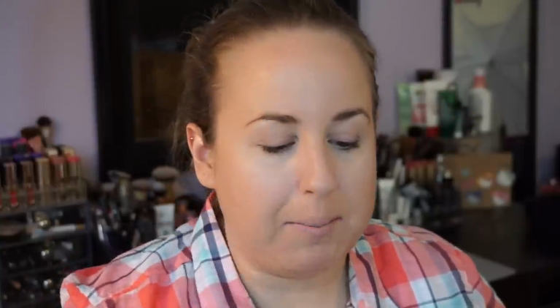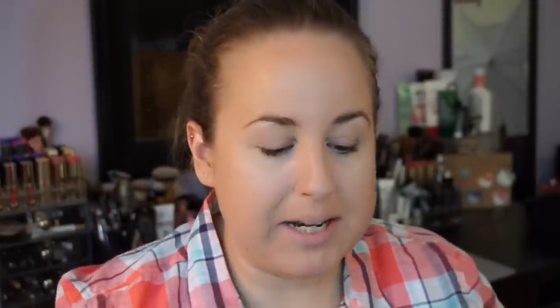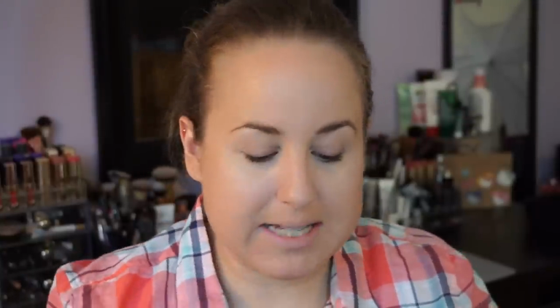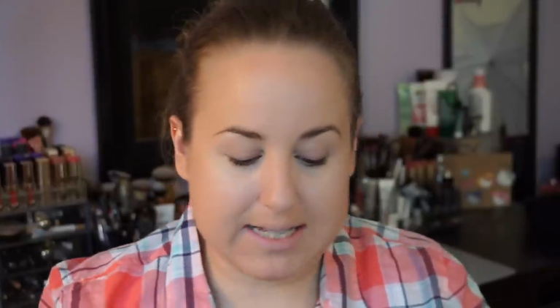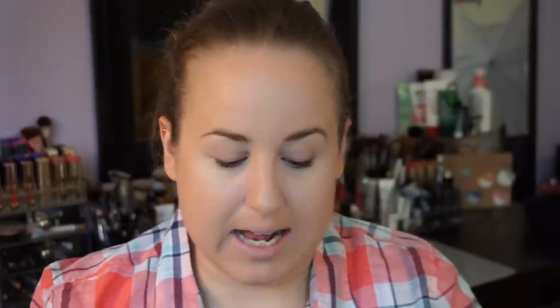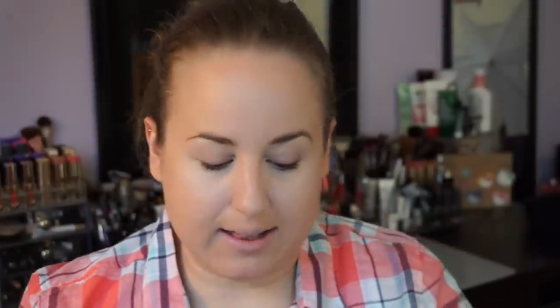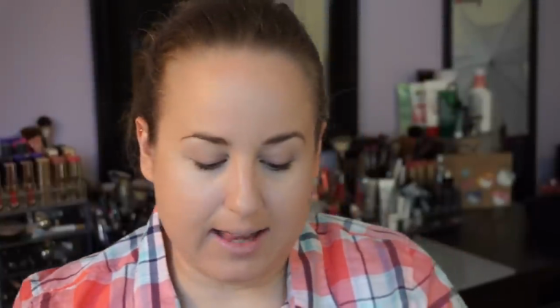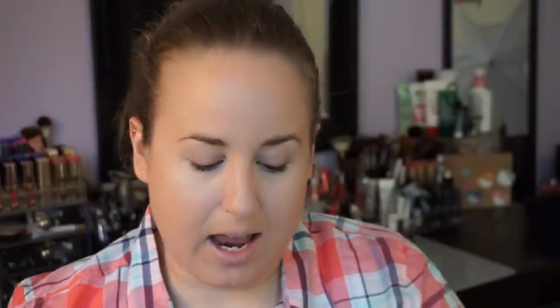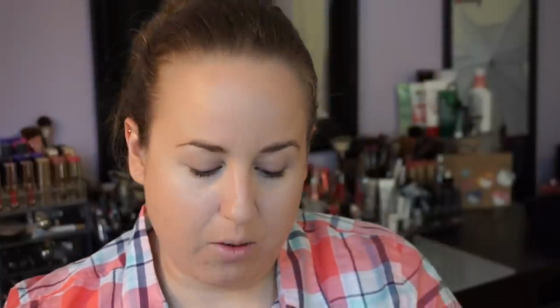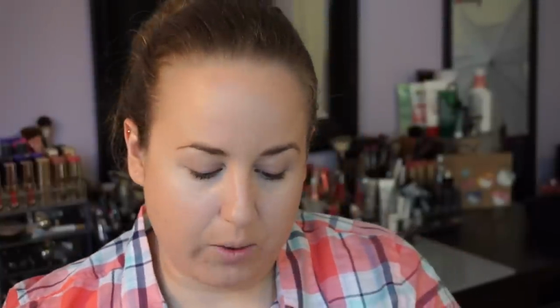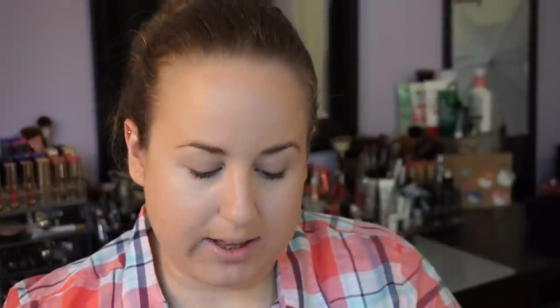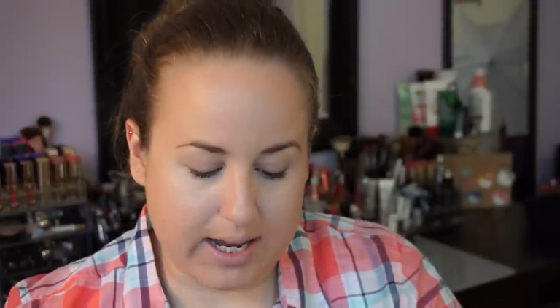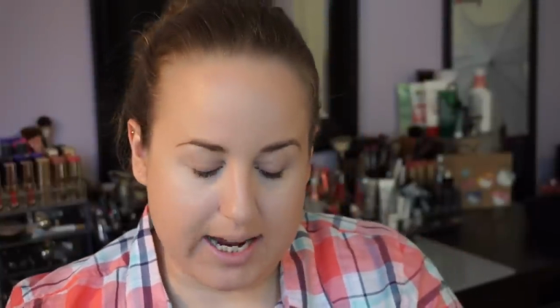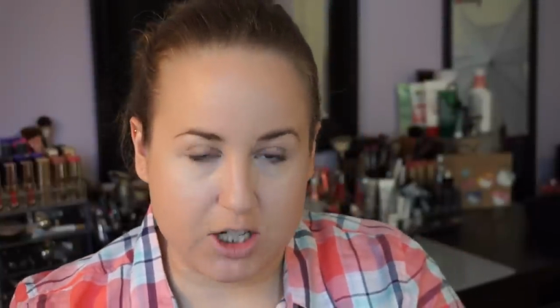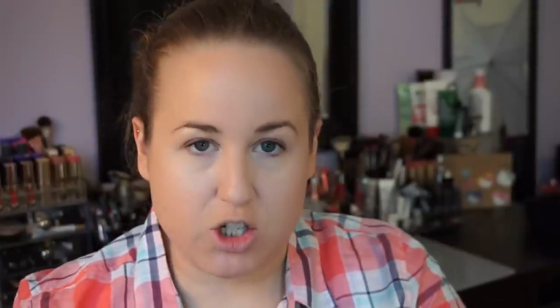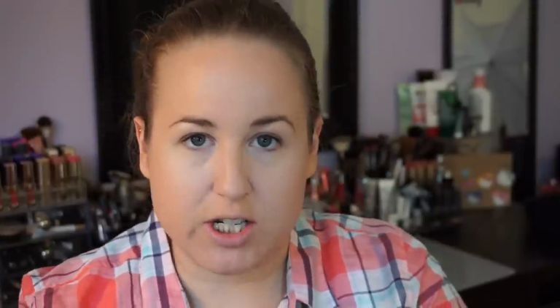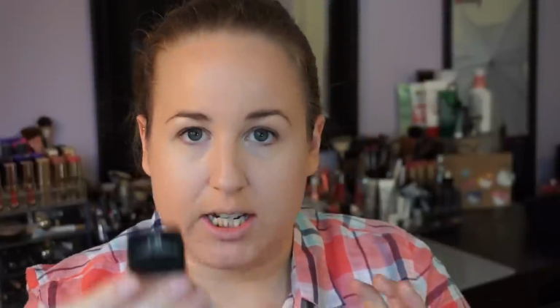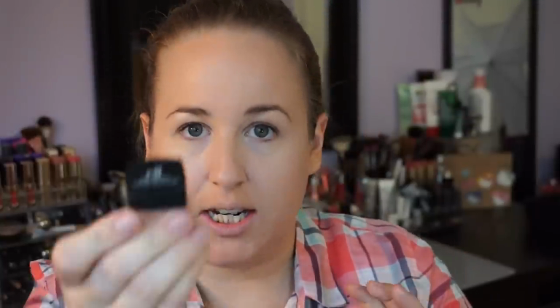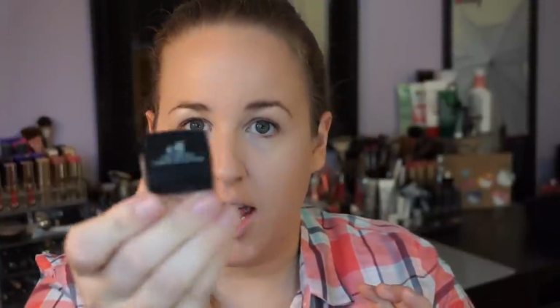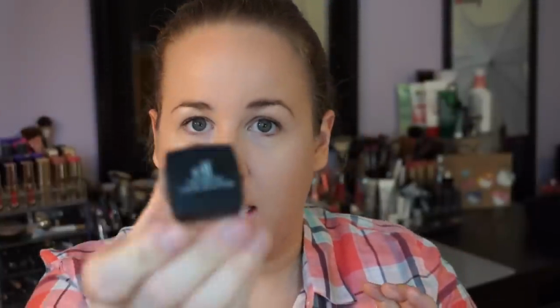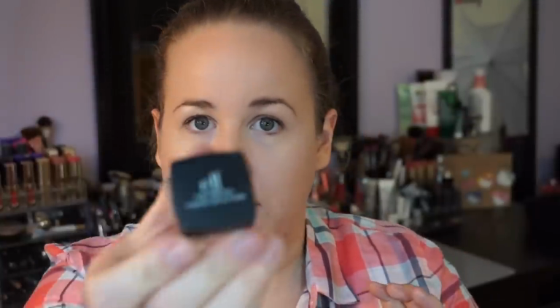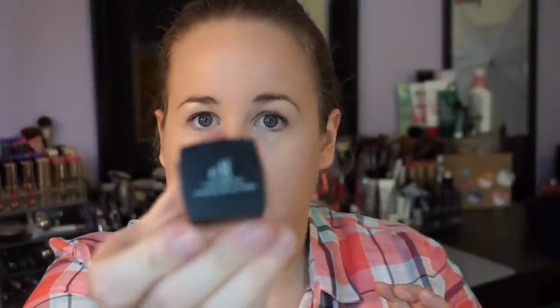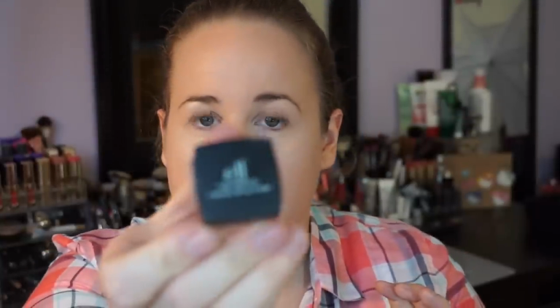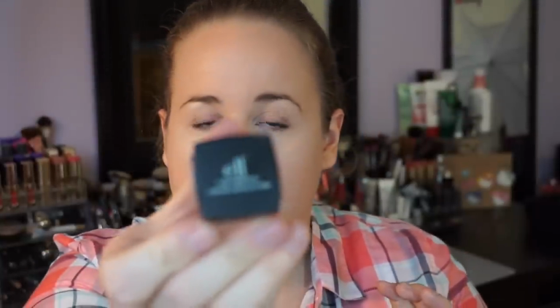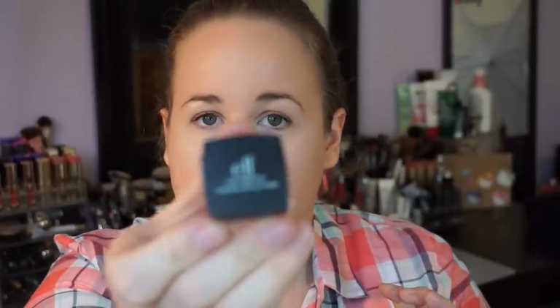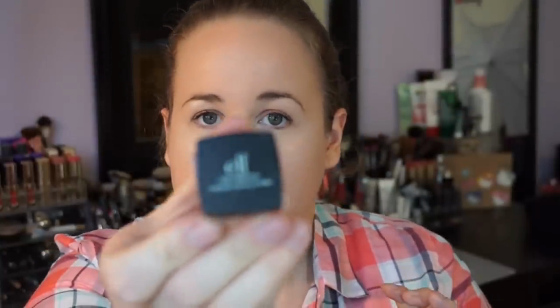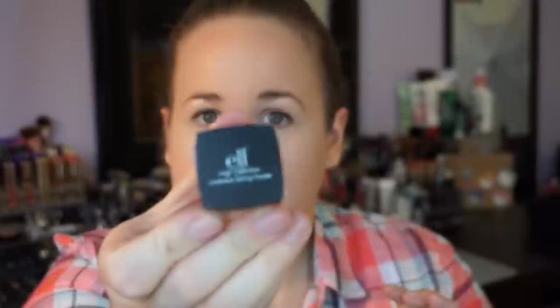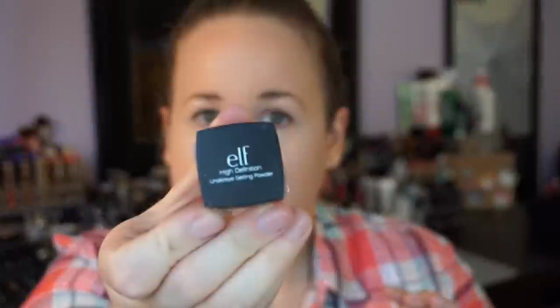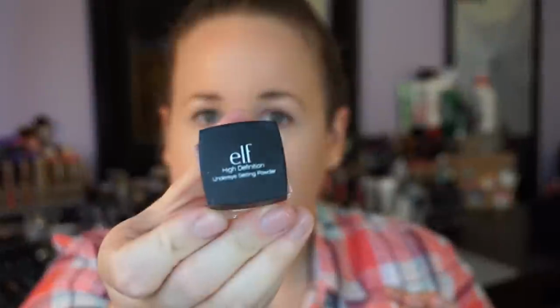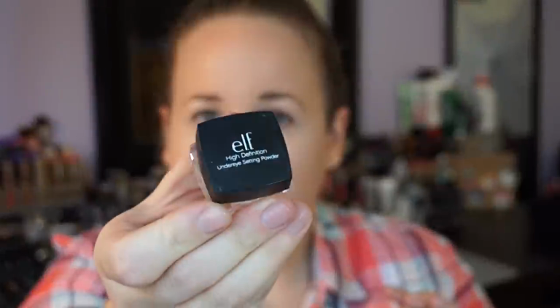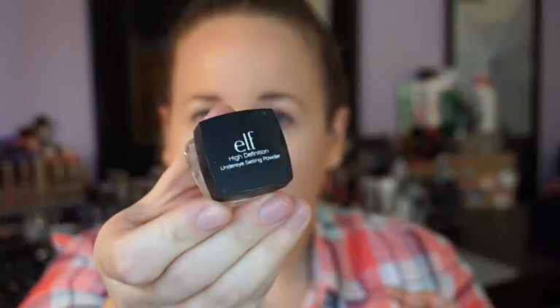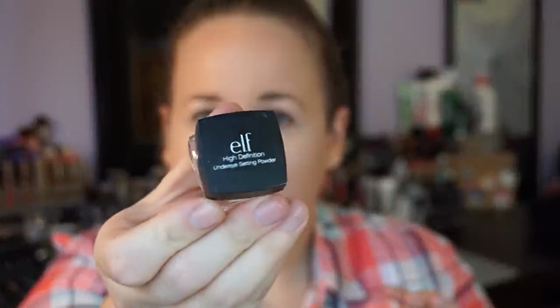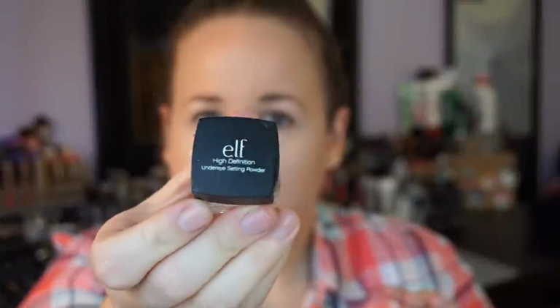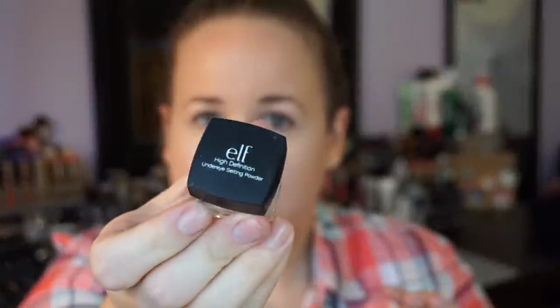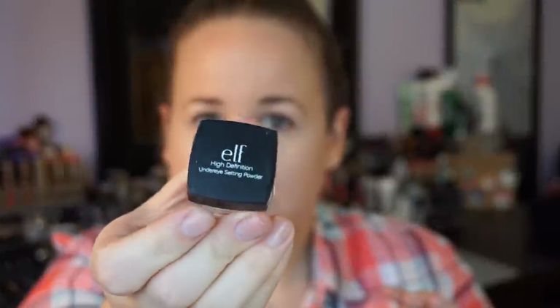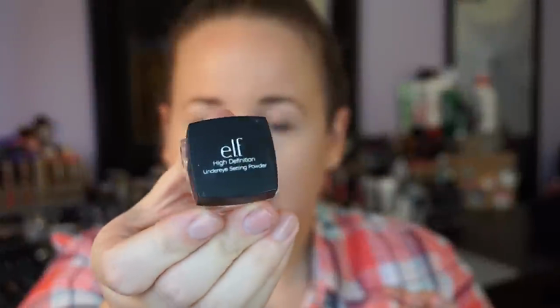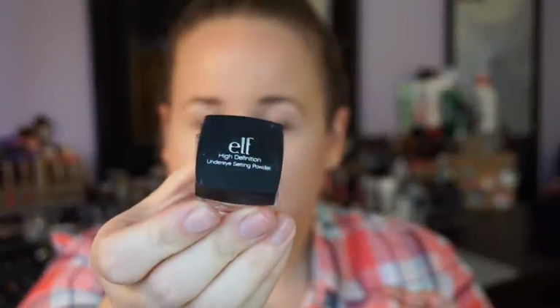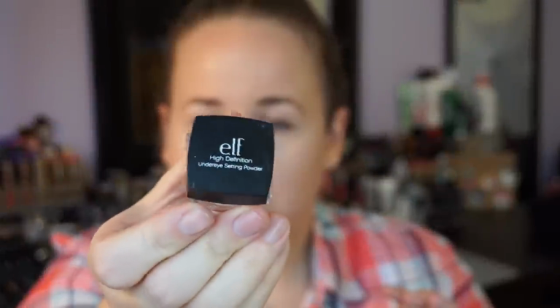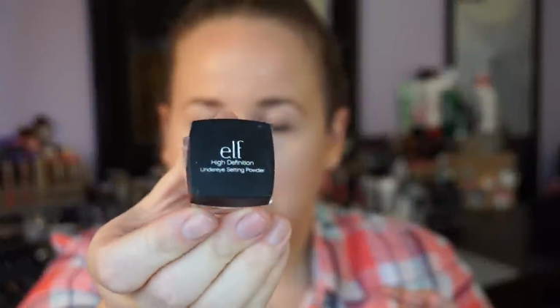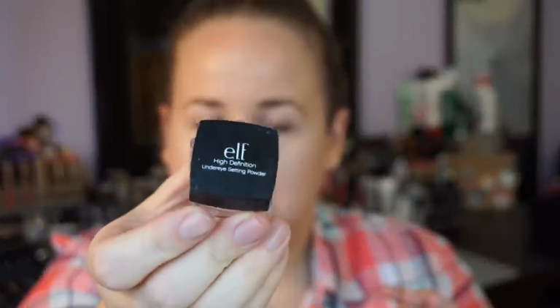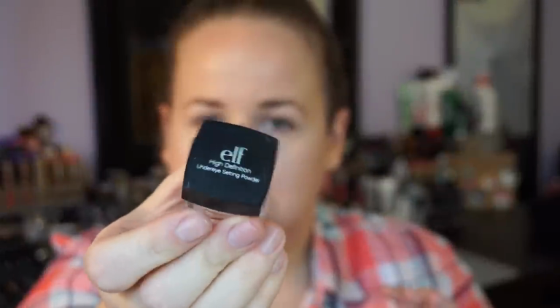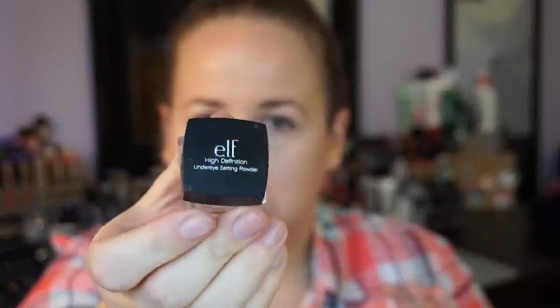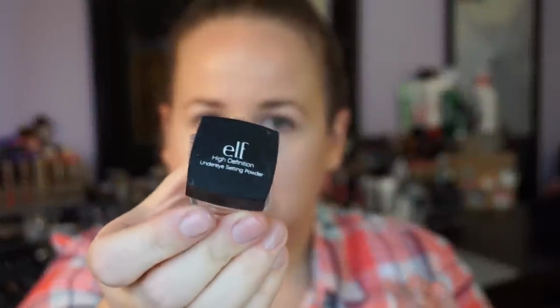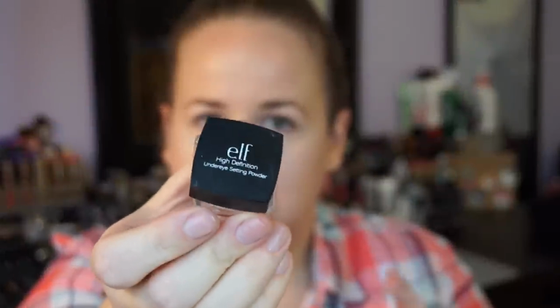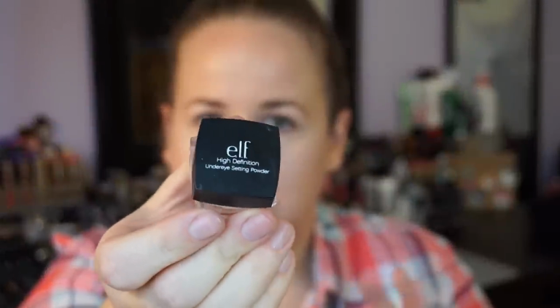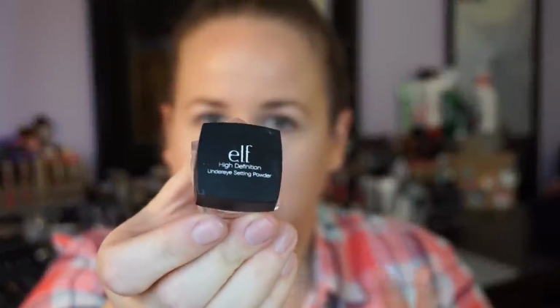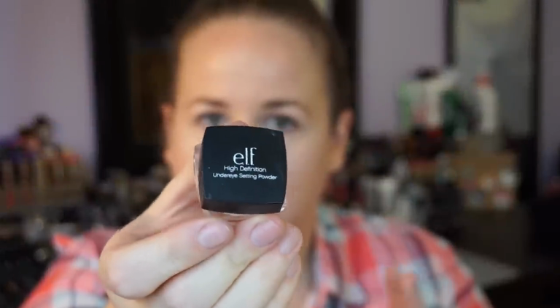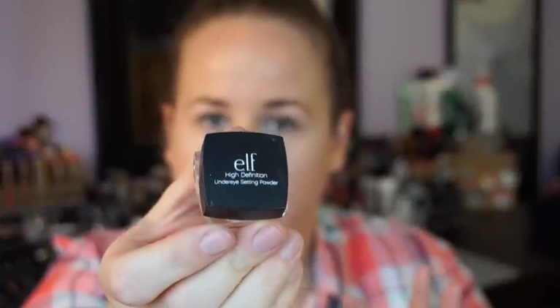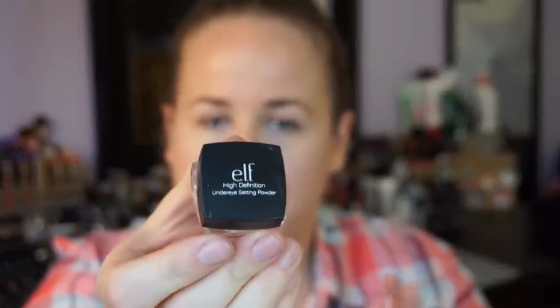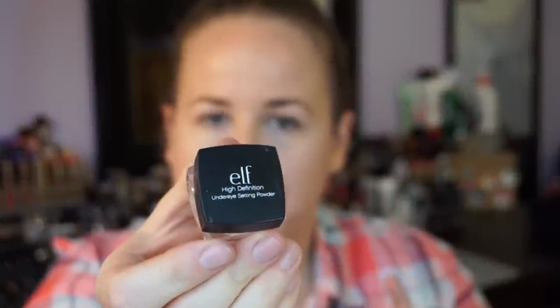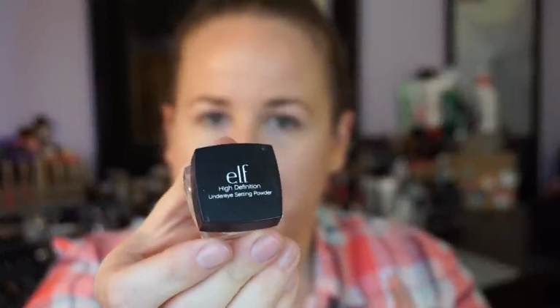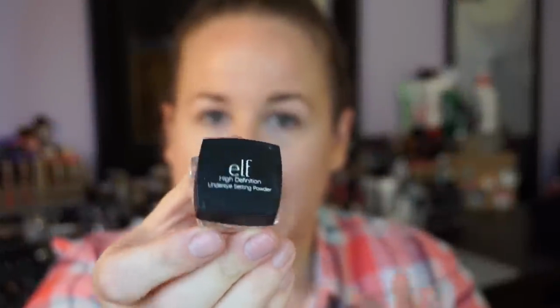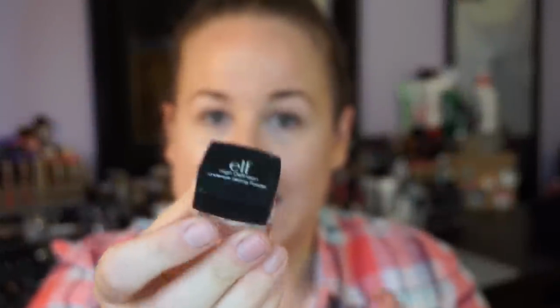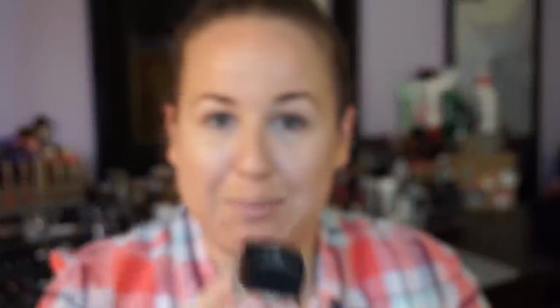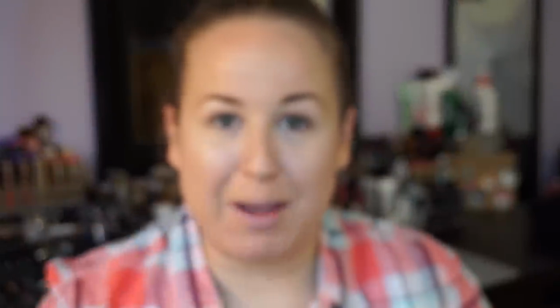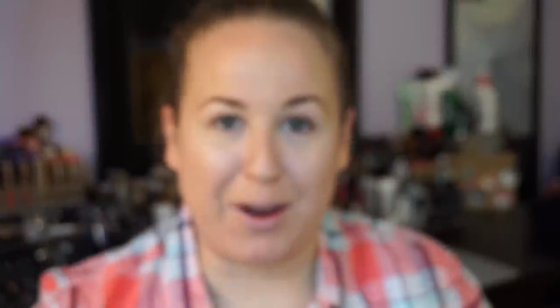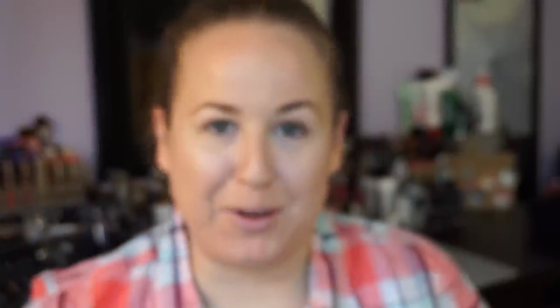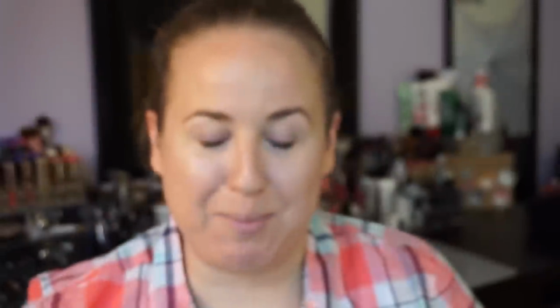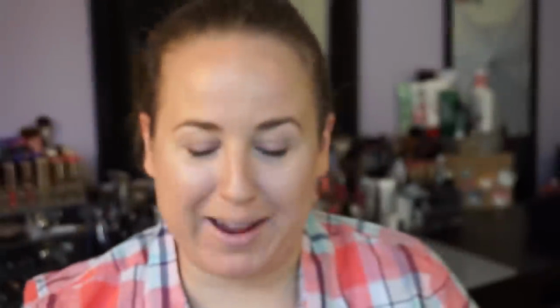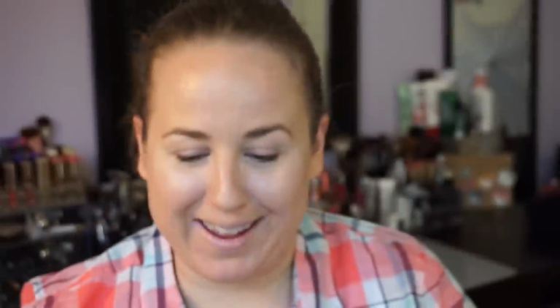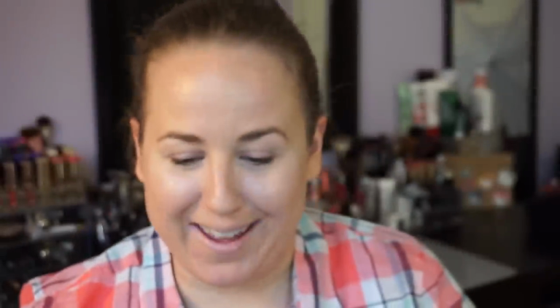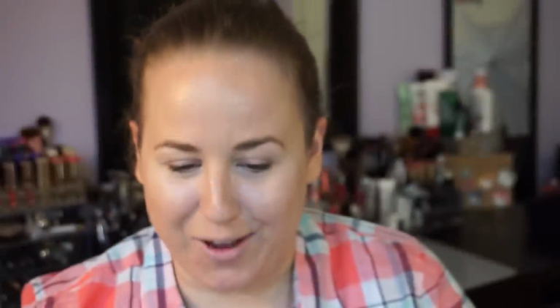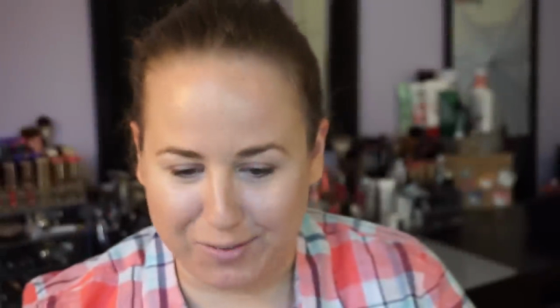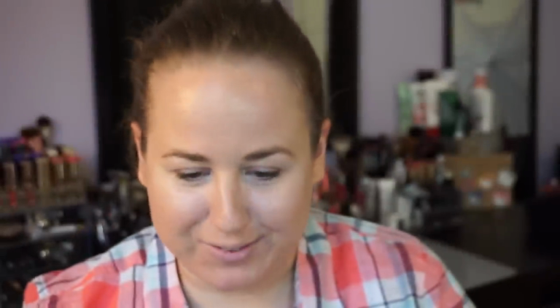I'm going to set that with the HD lighting powder by Elf.